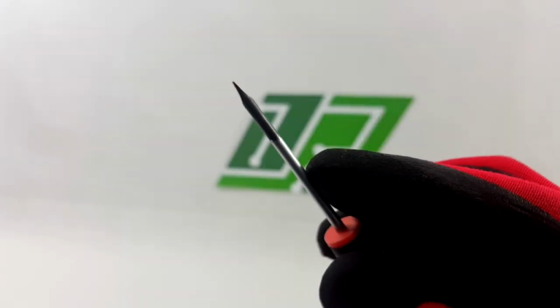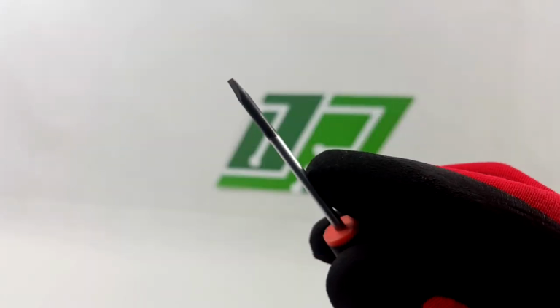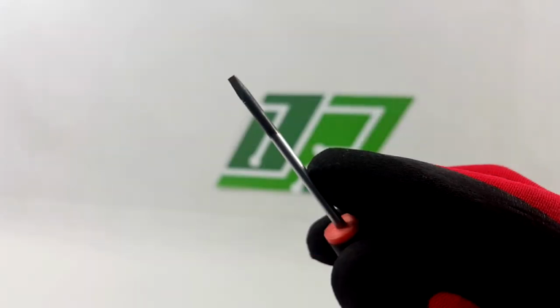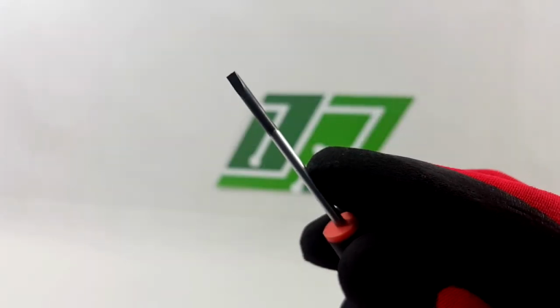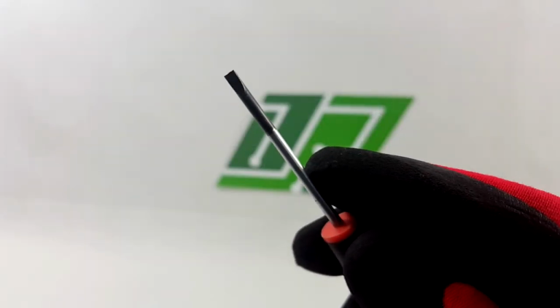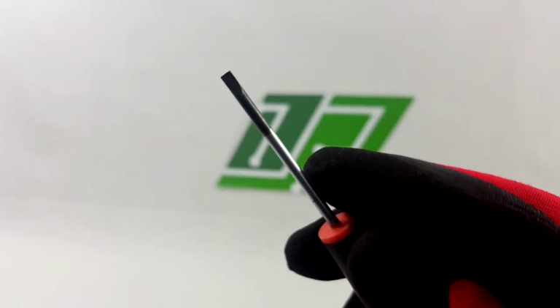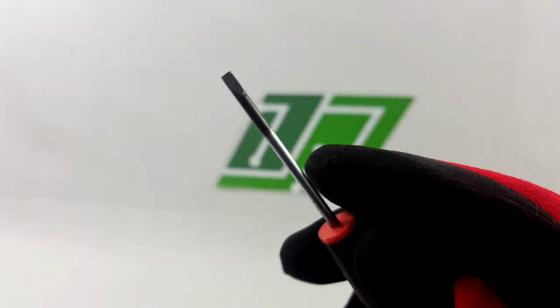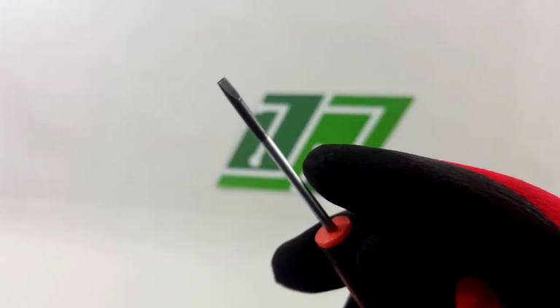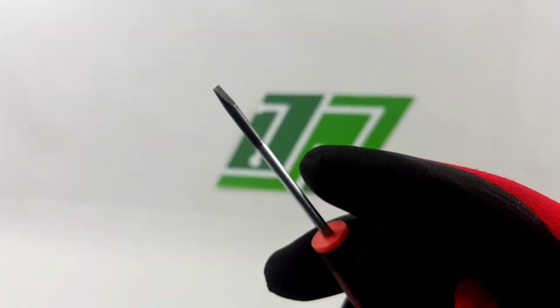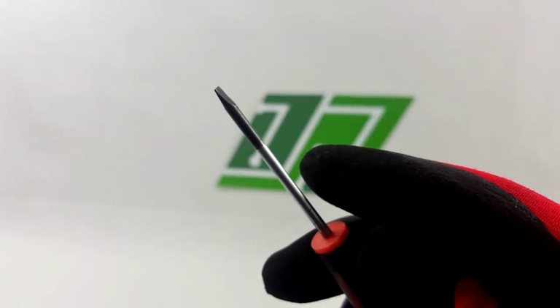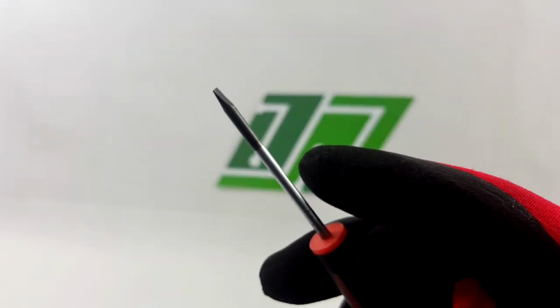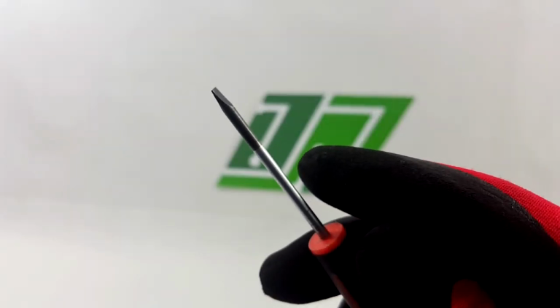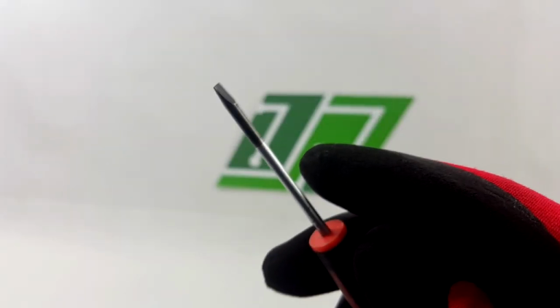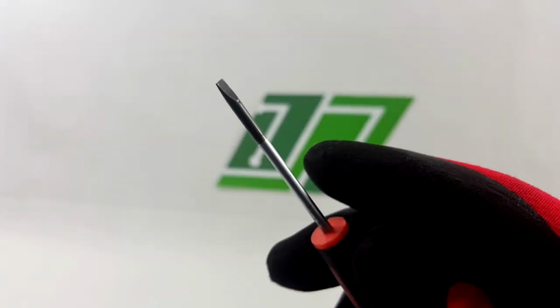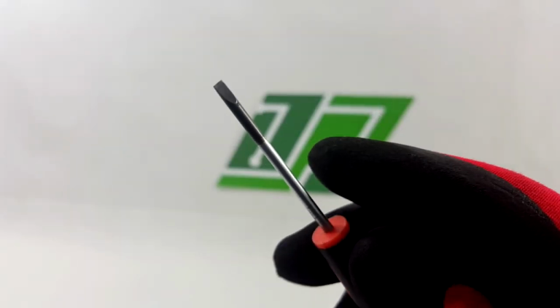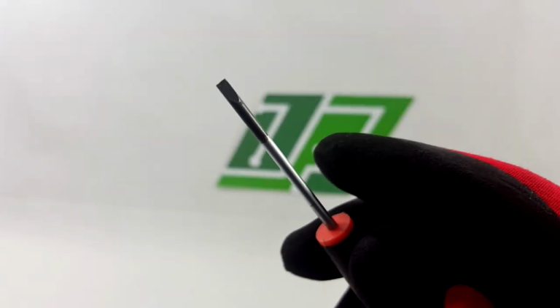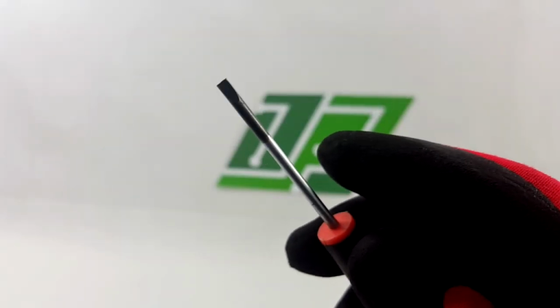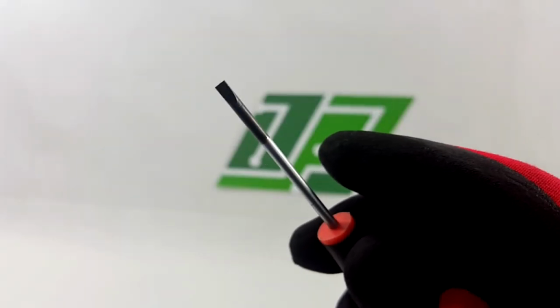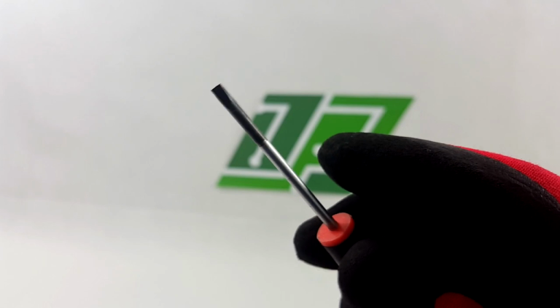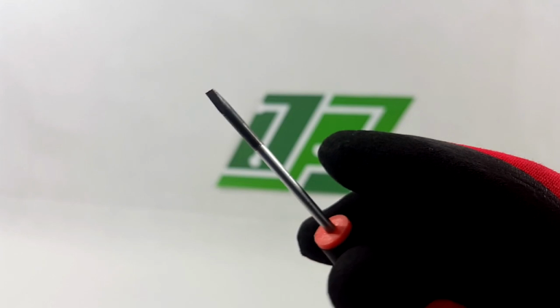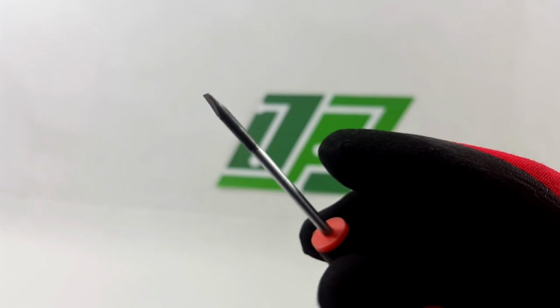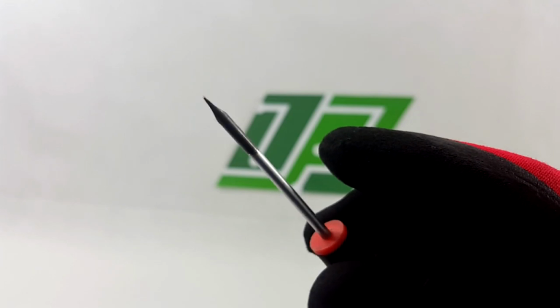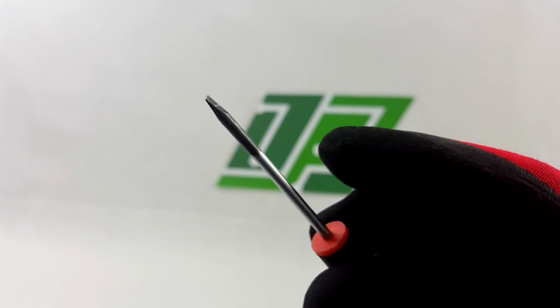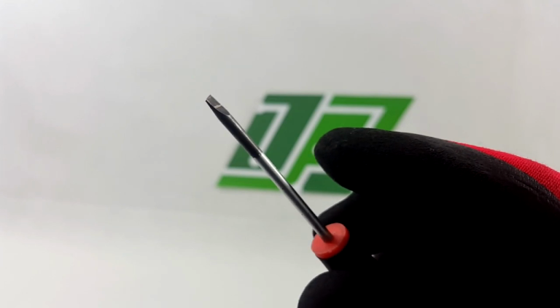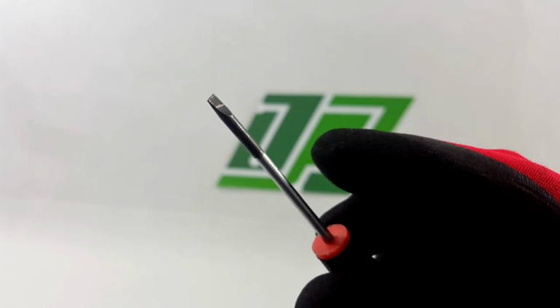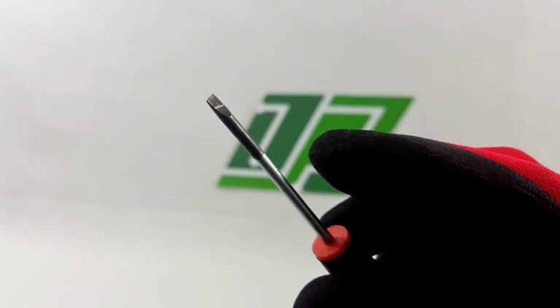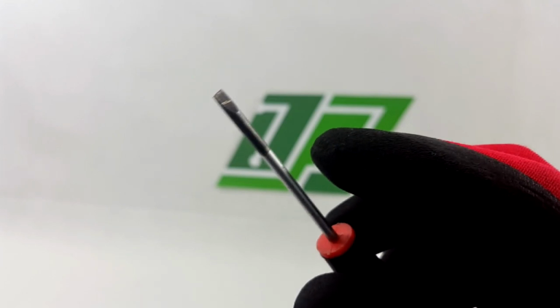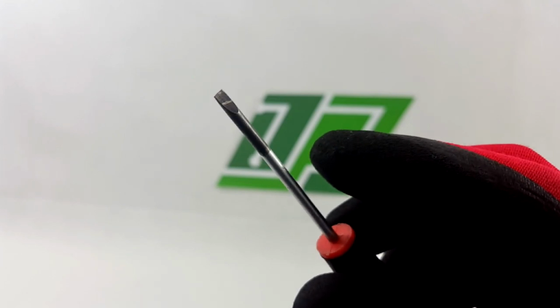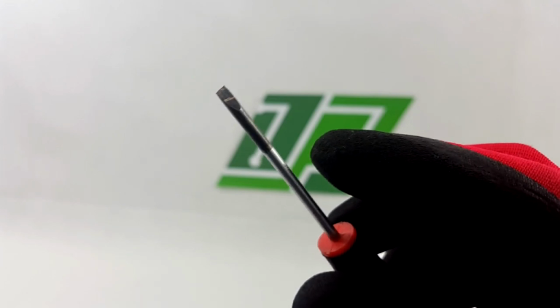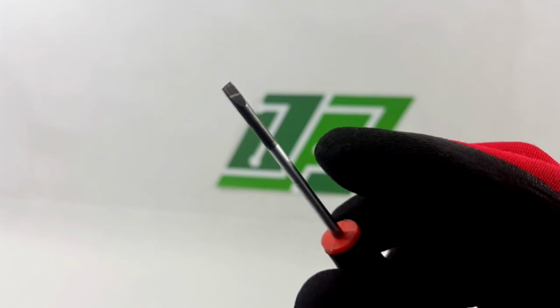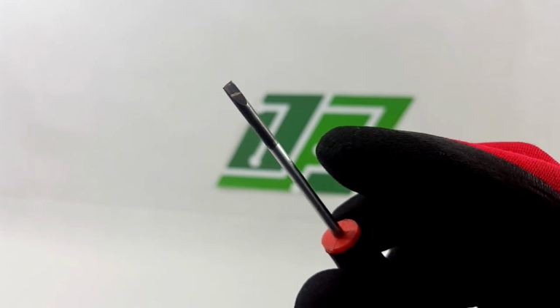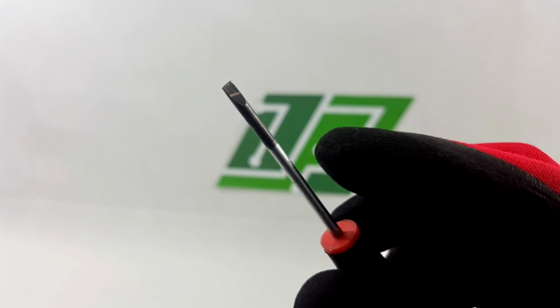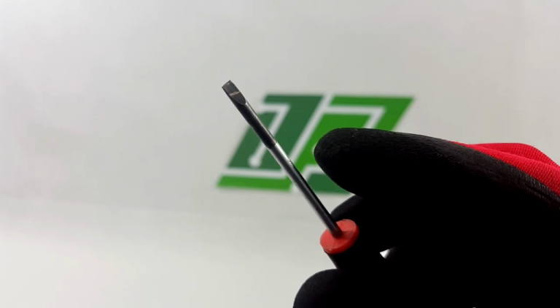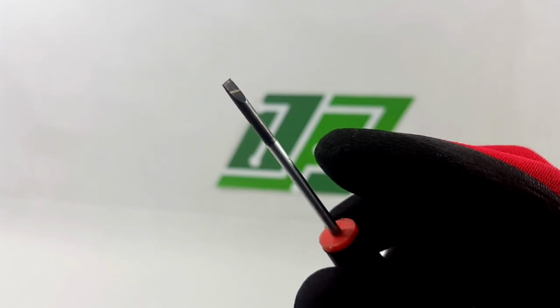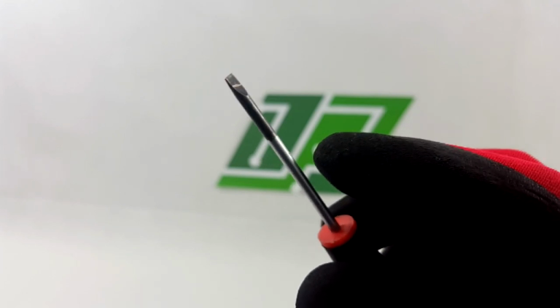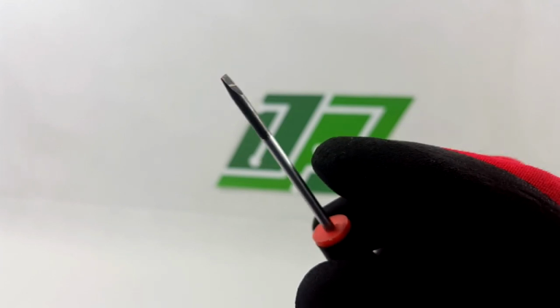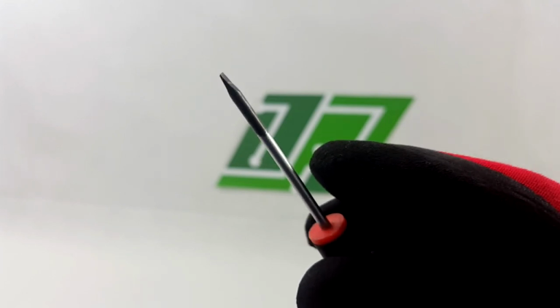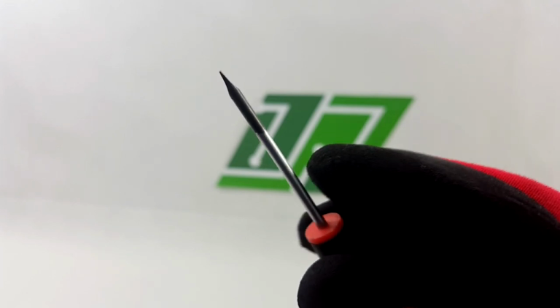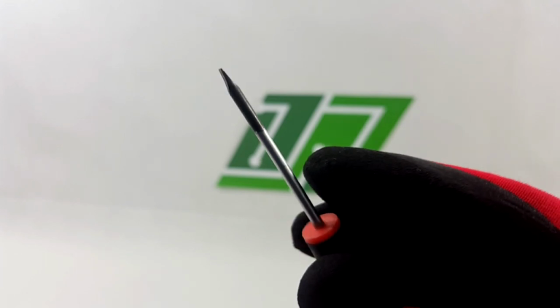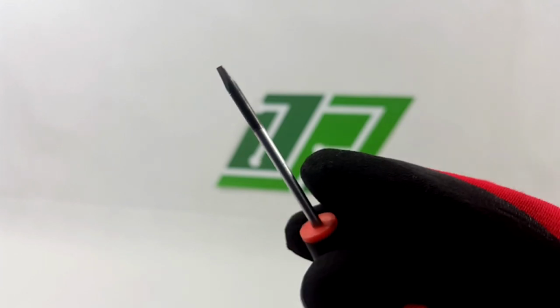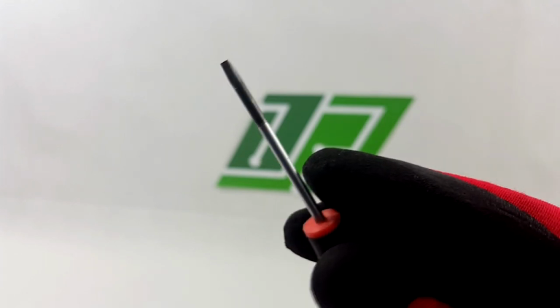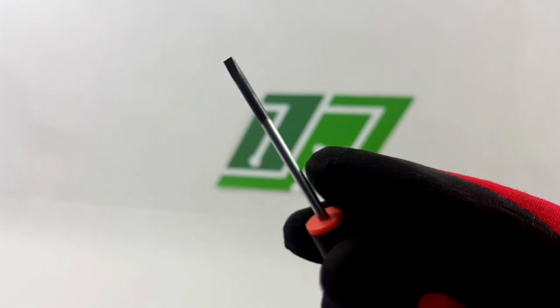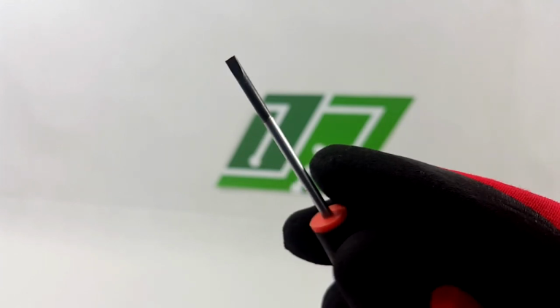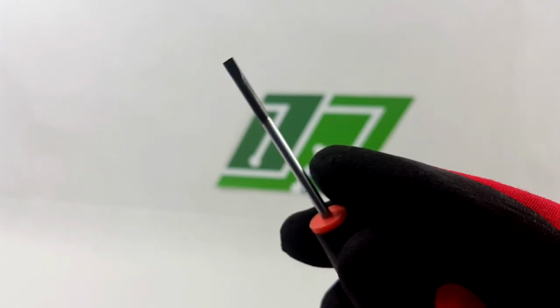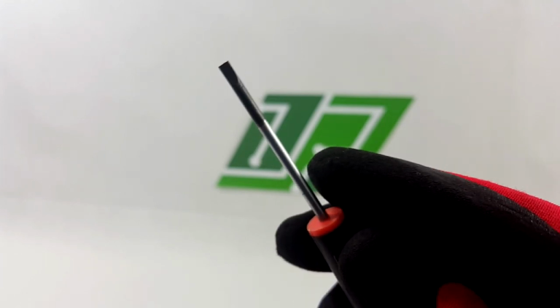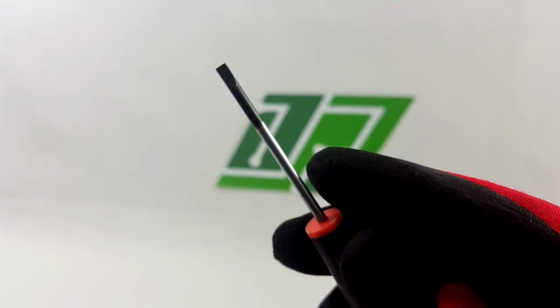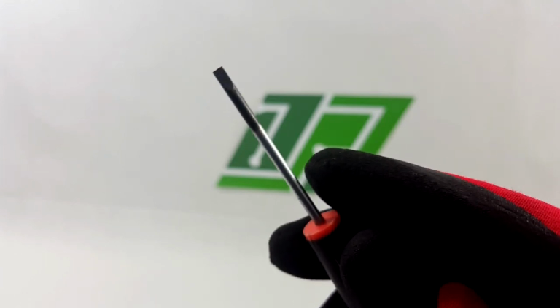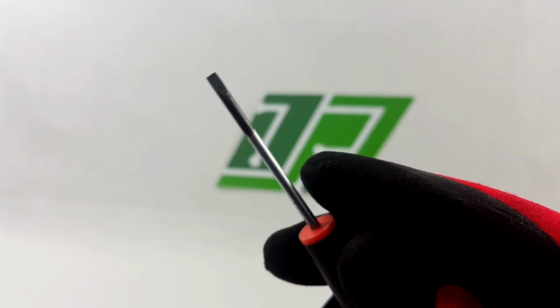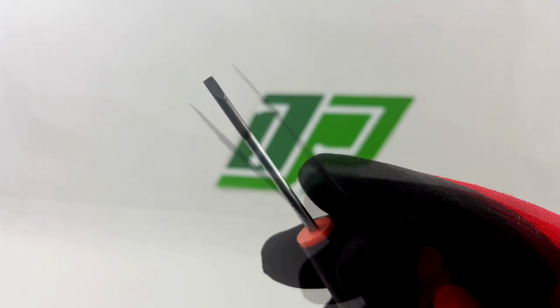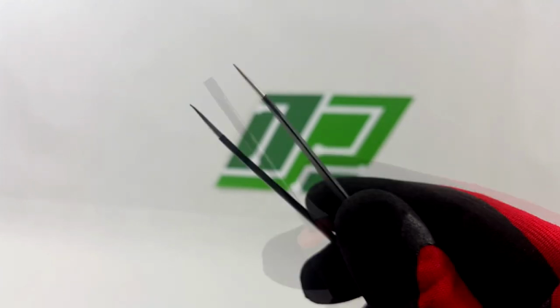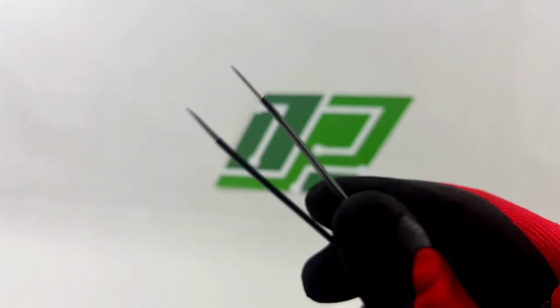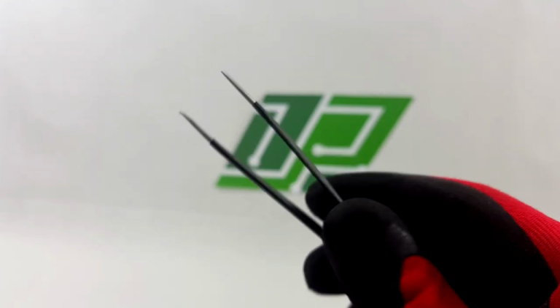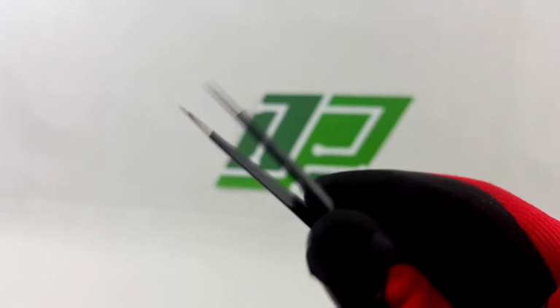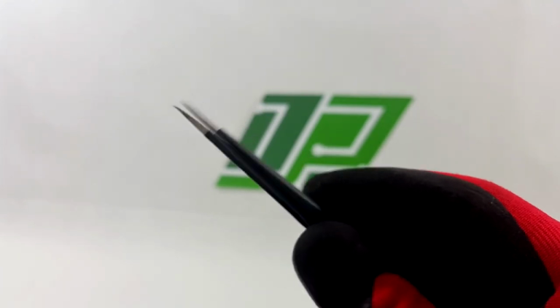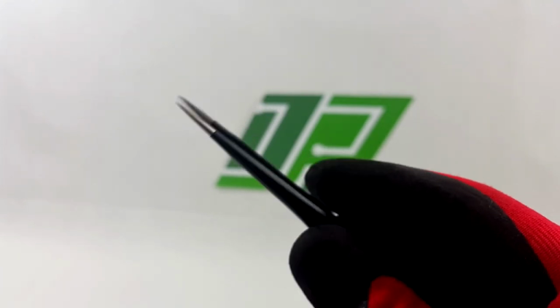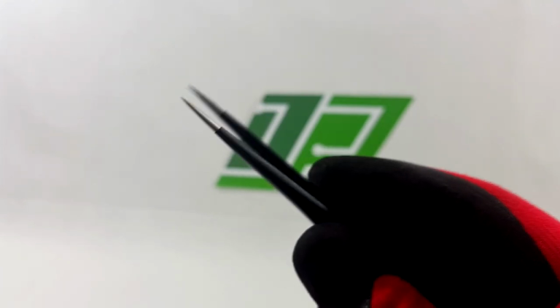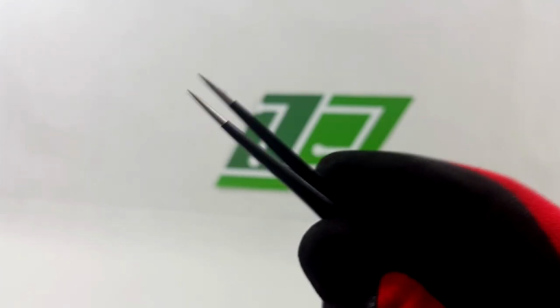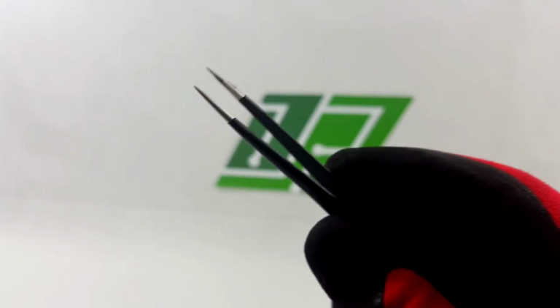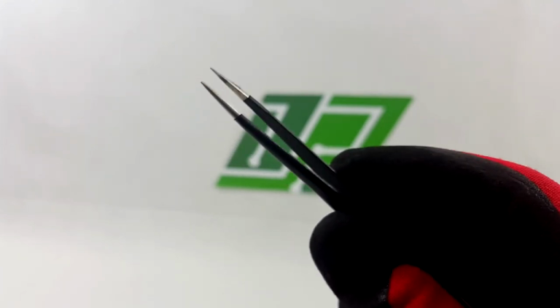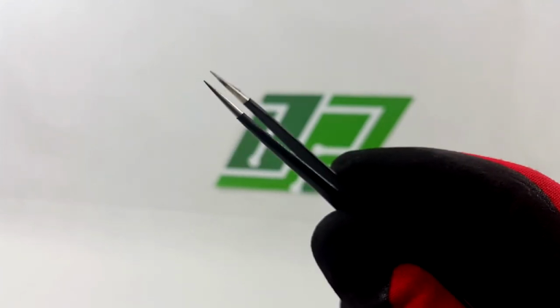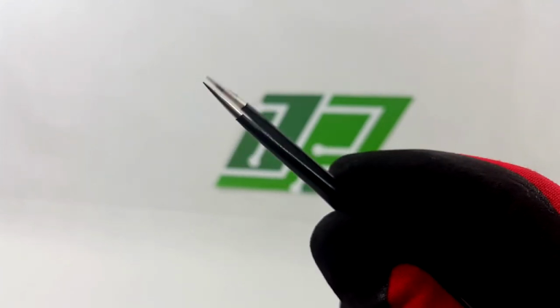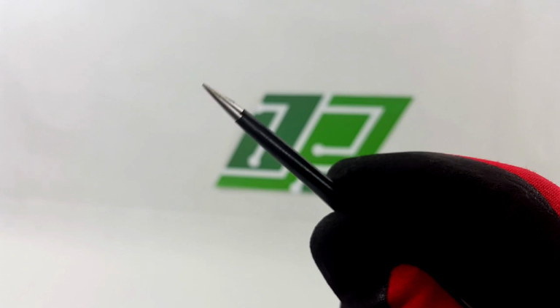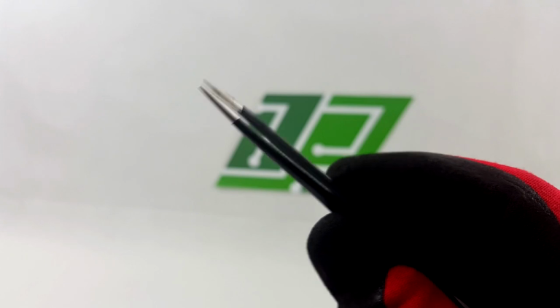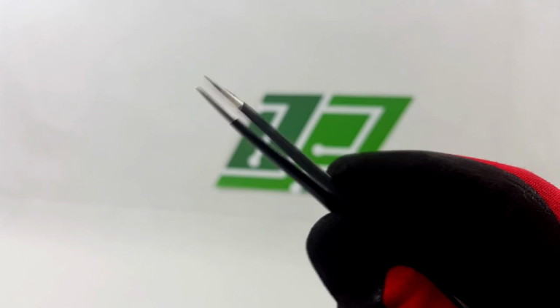In order to get it done you will need a small flat screwdriver and small tweezers.